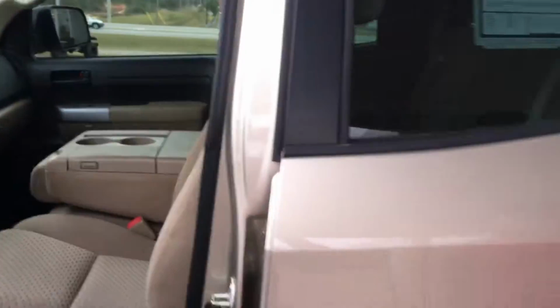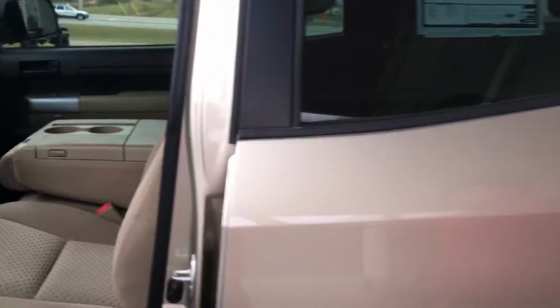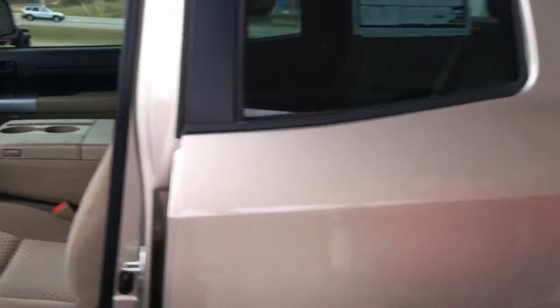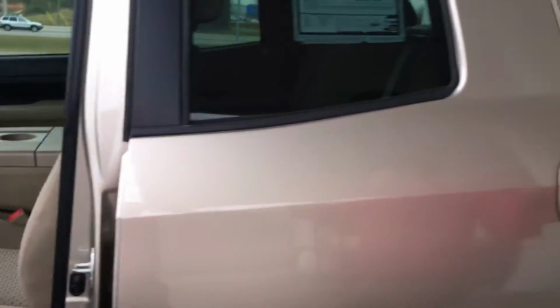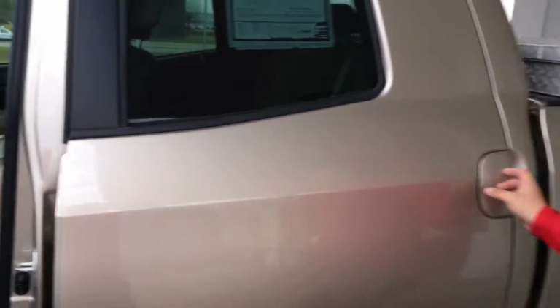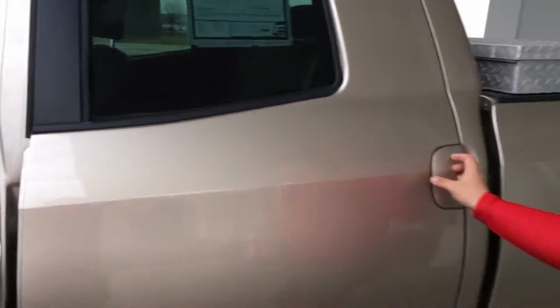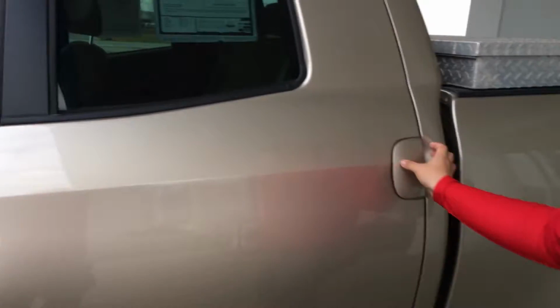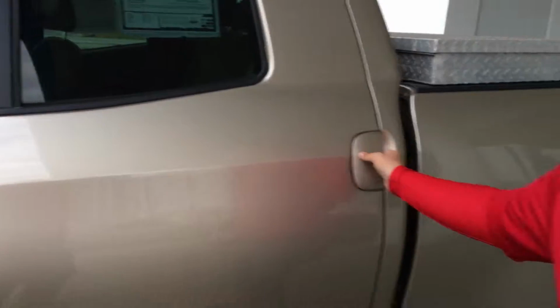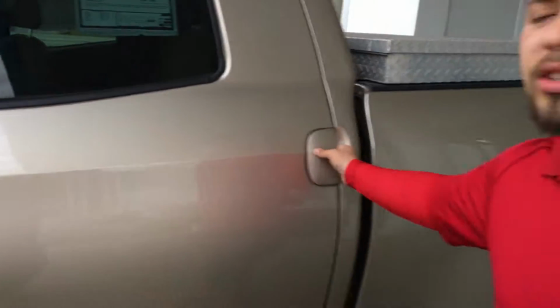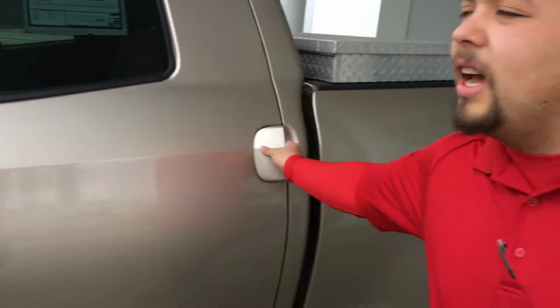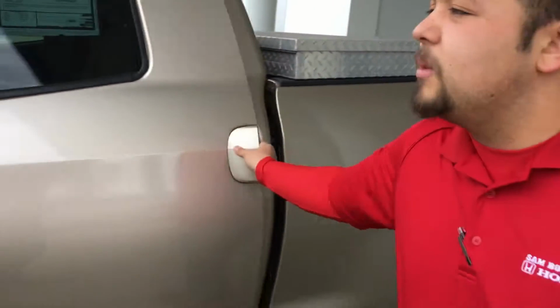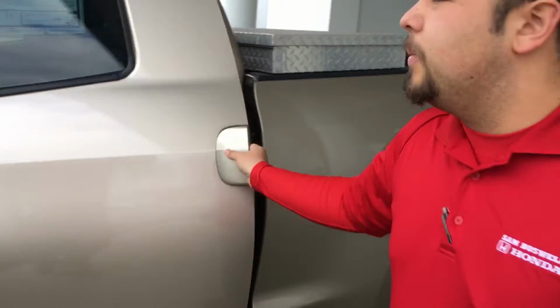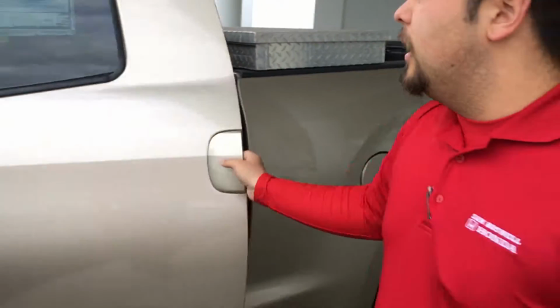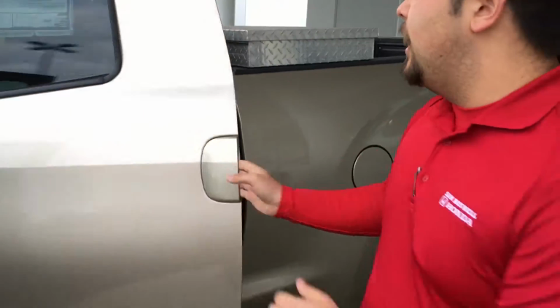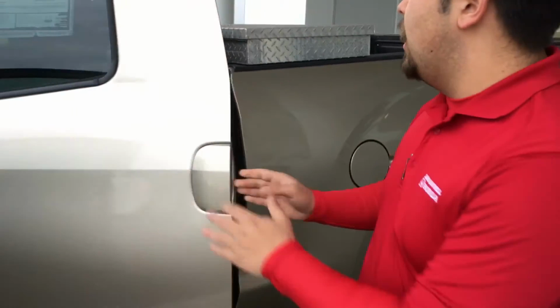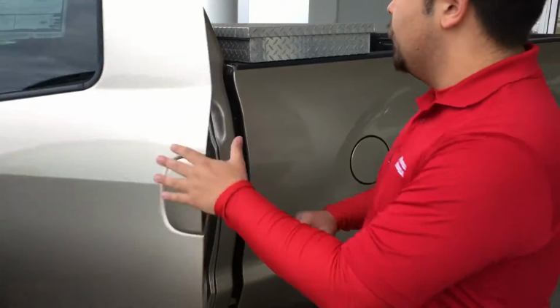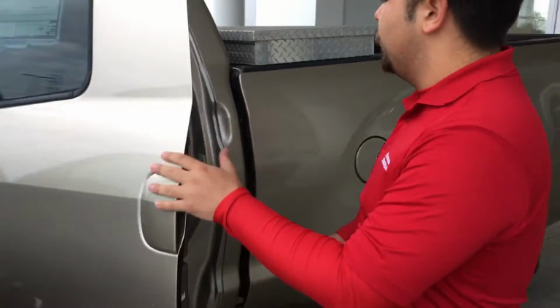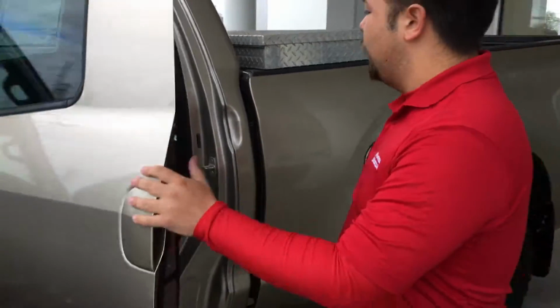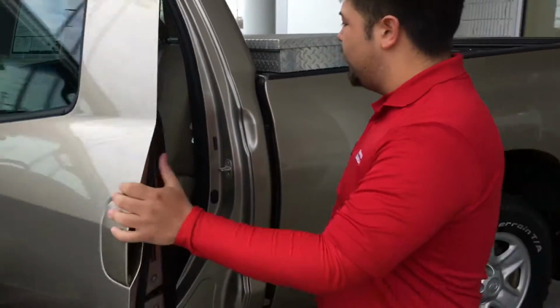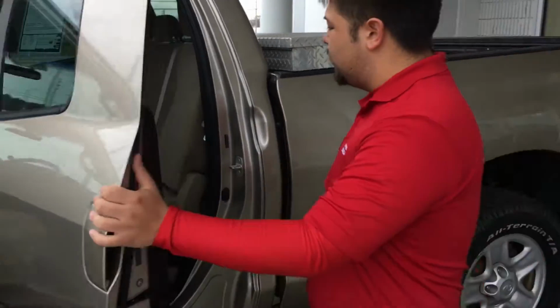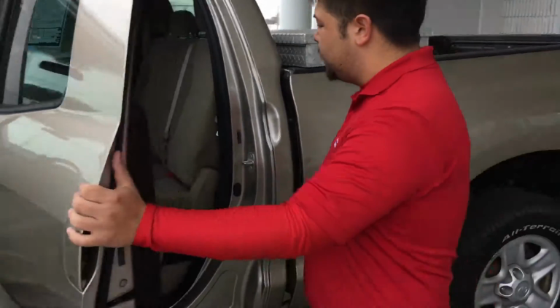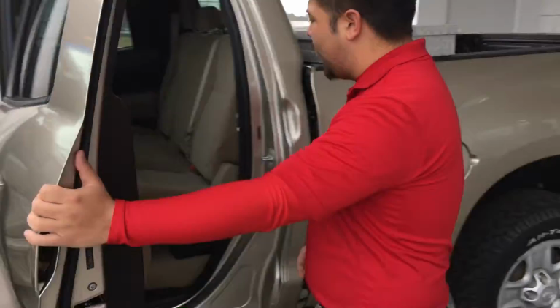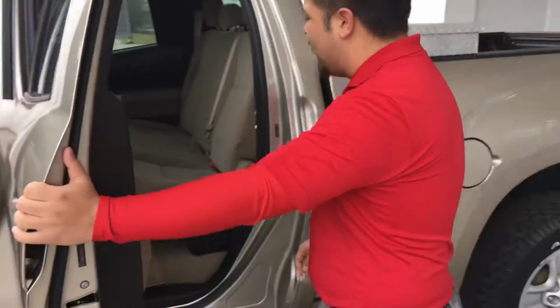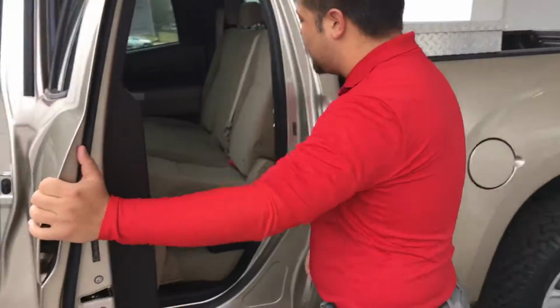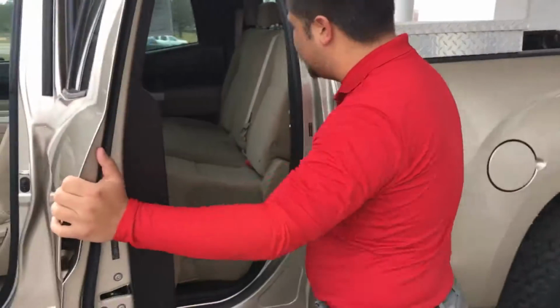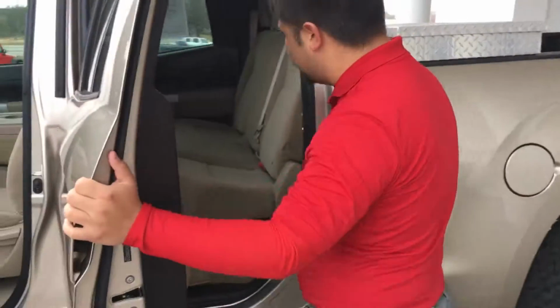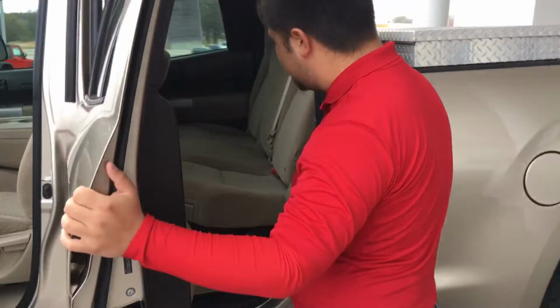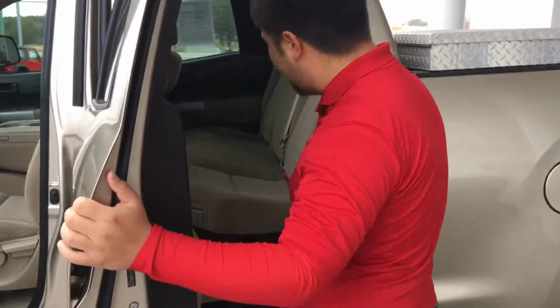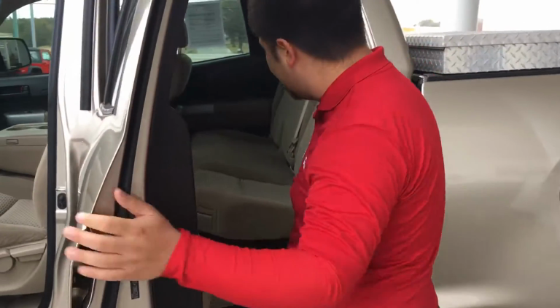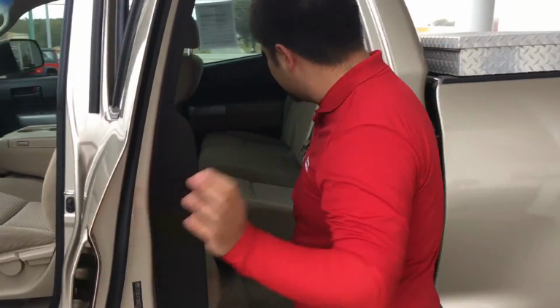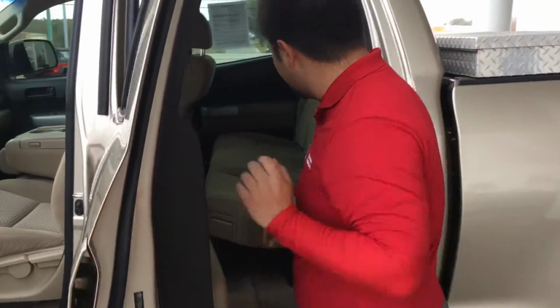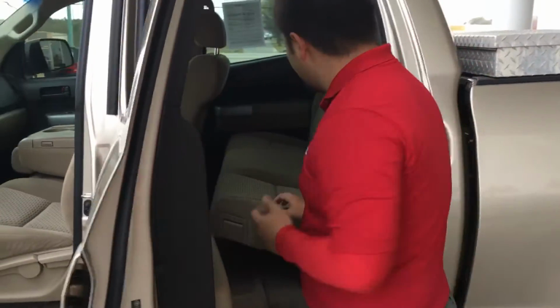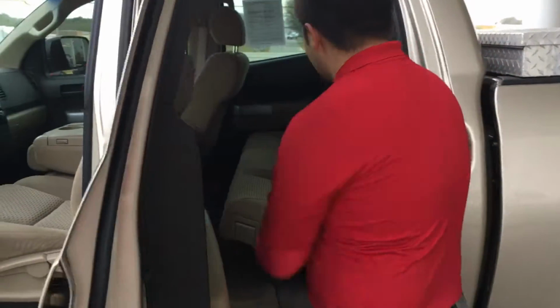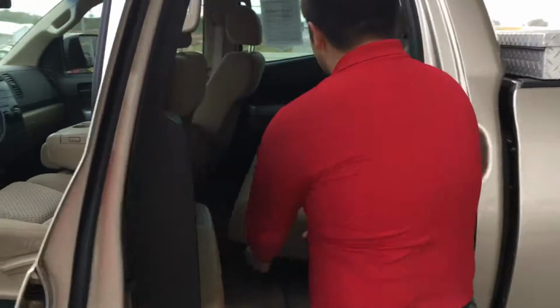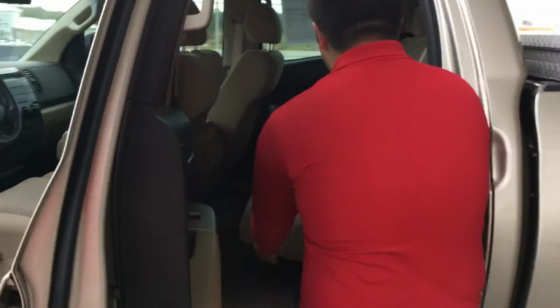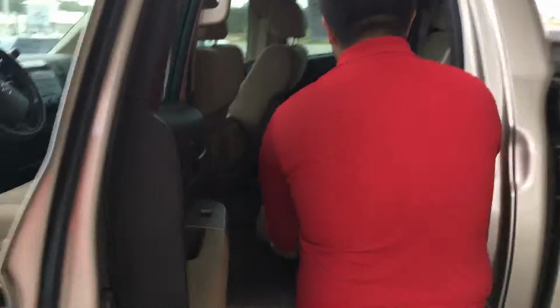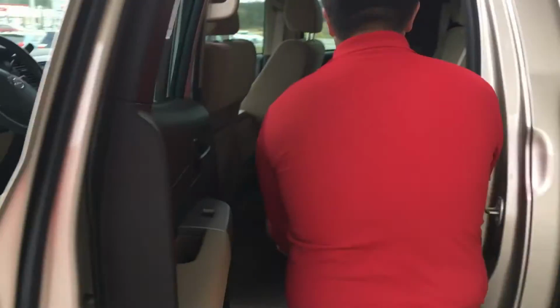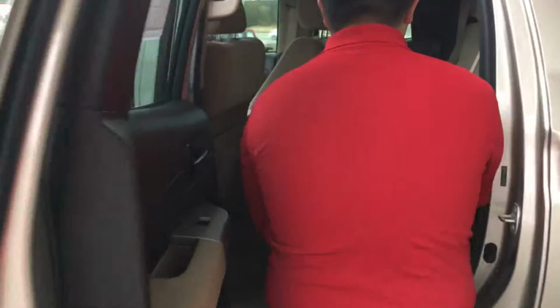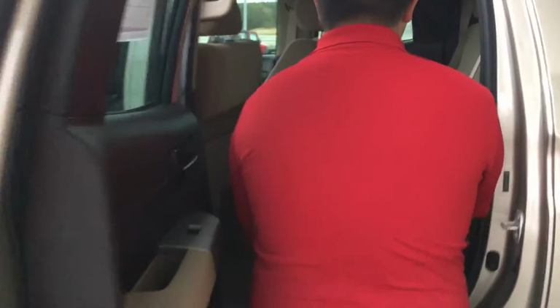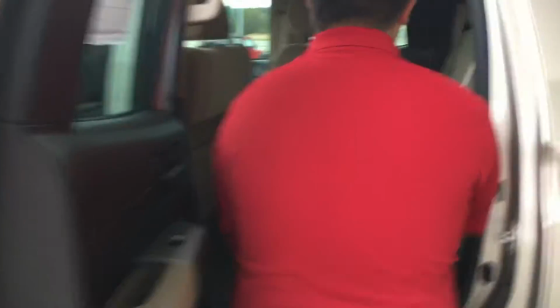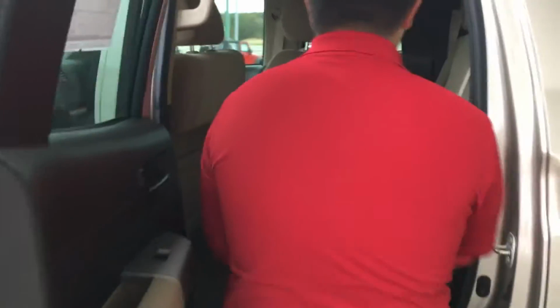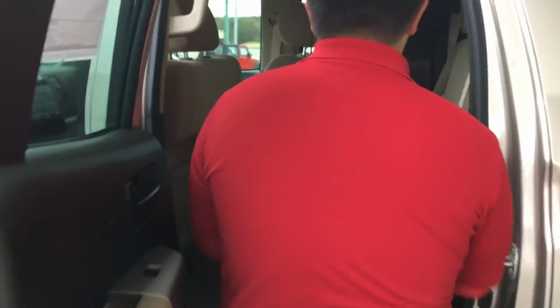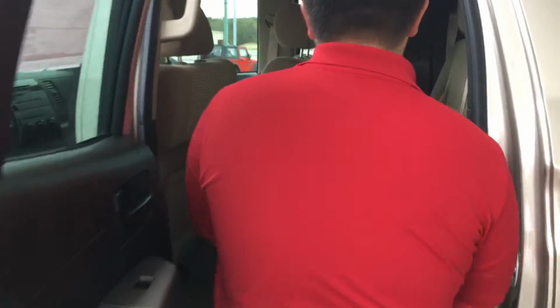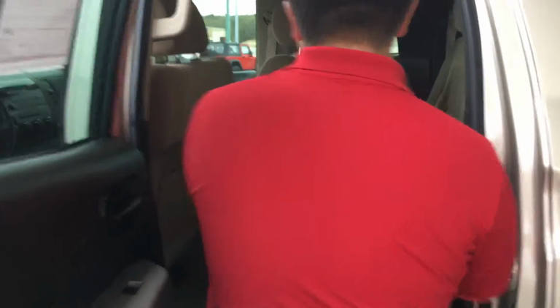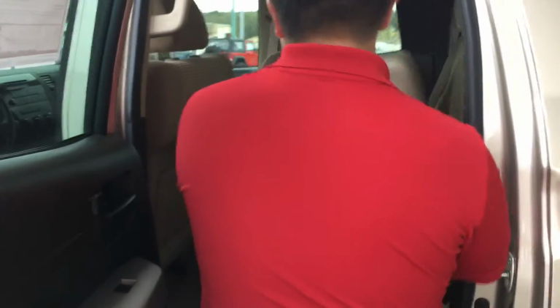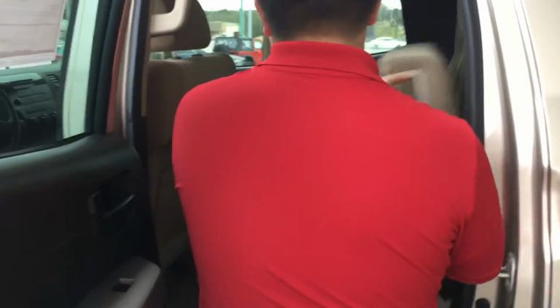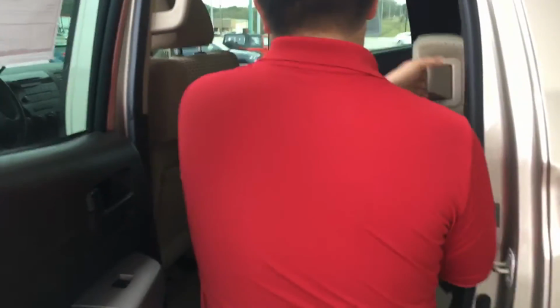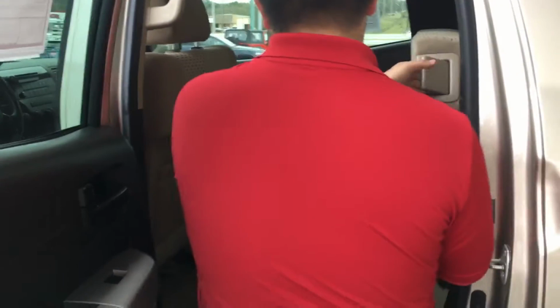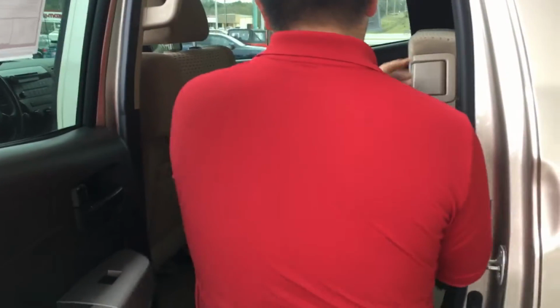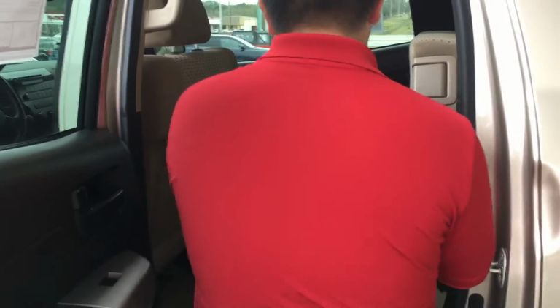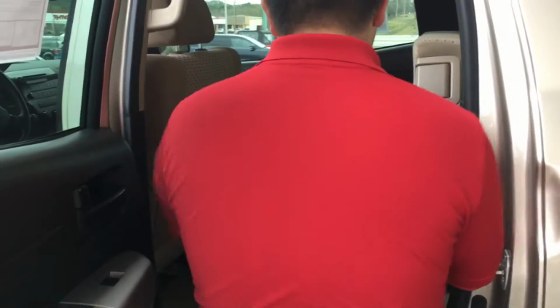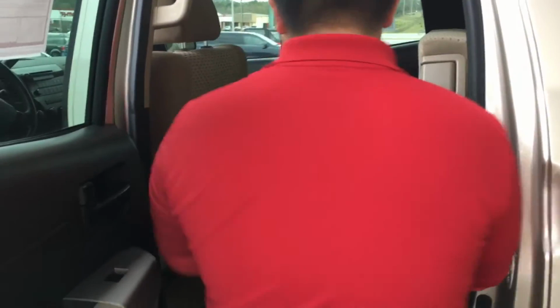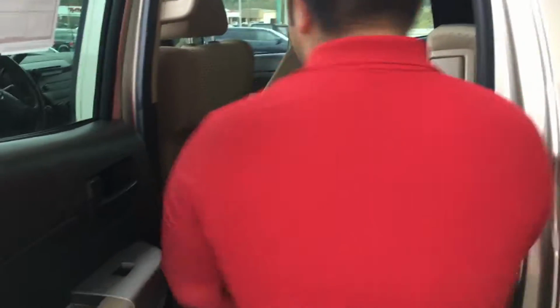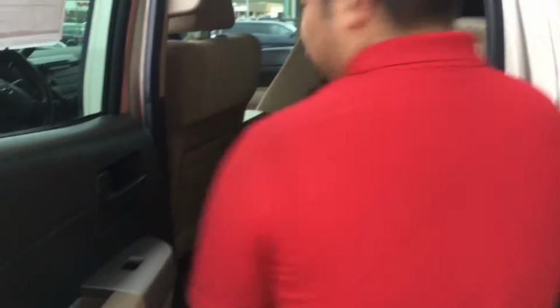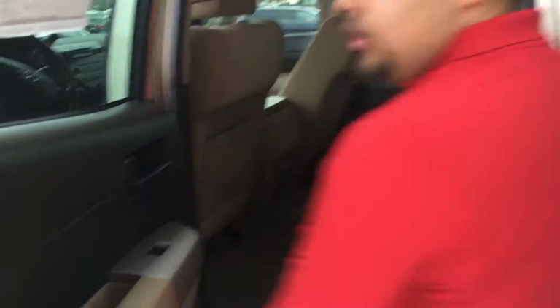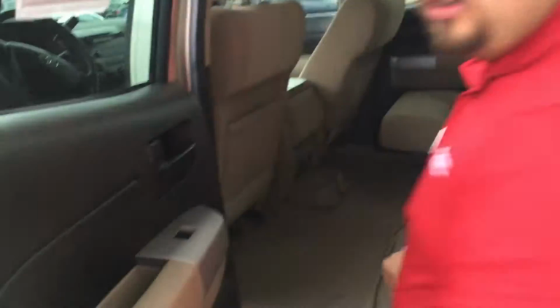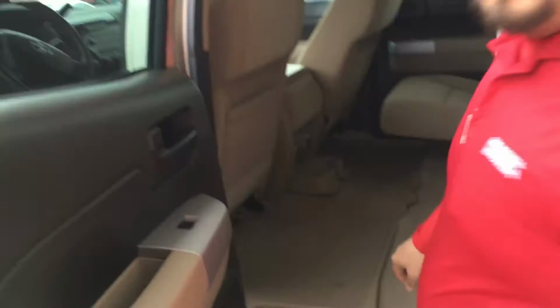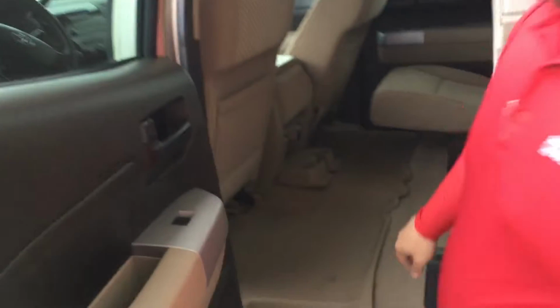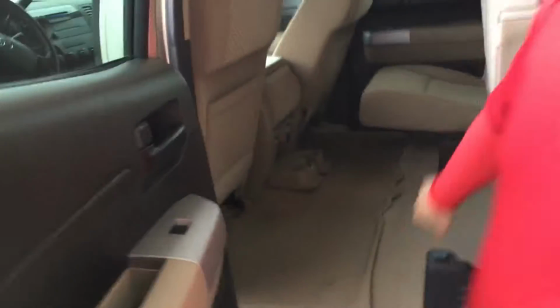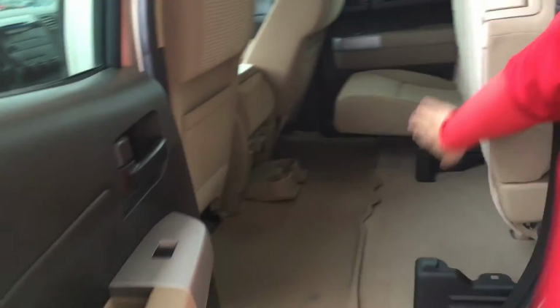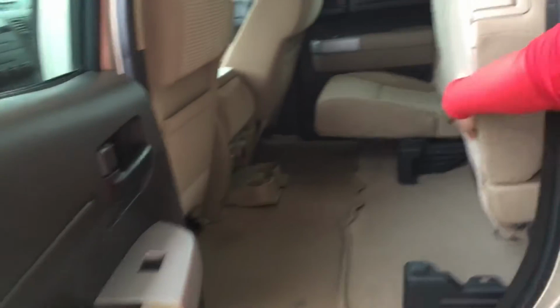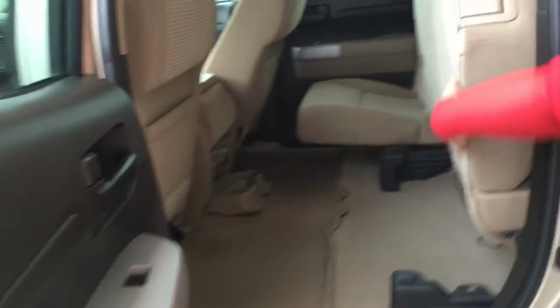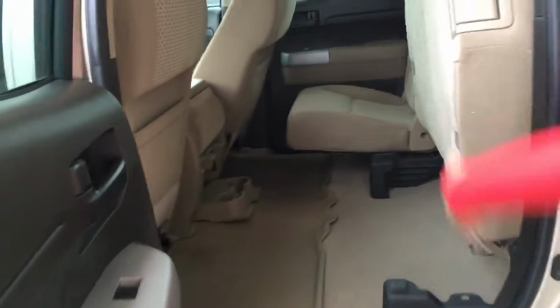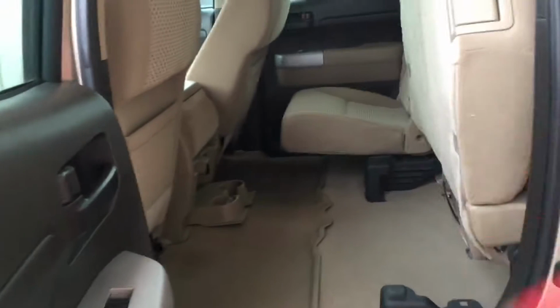This vehicle also has plenty of rear passenger space. It allows you to put these seats up for added storage space as well.